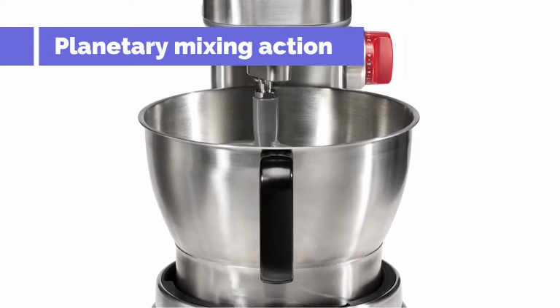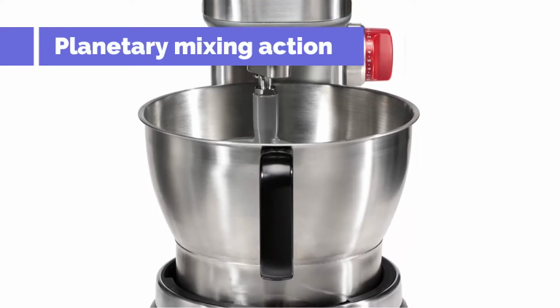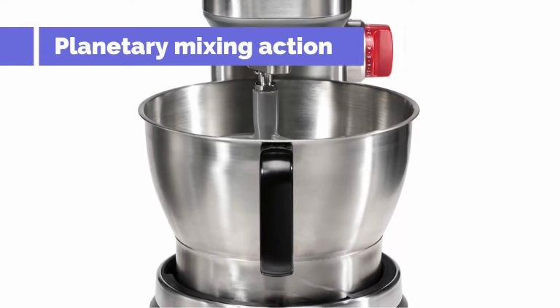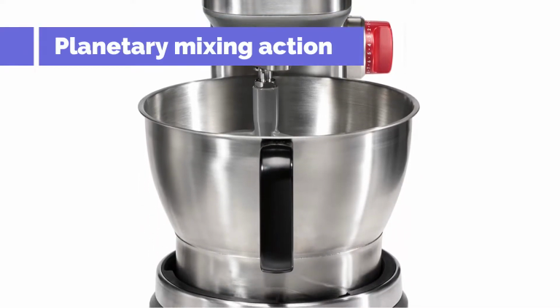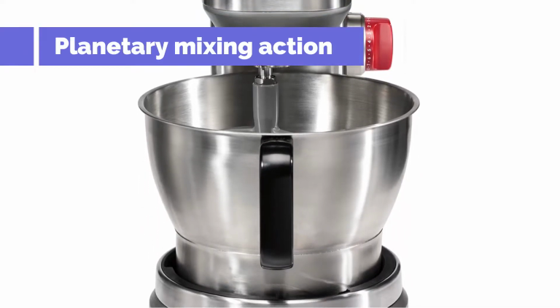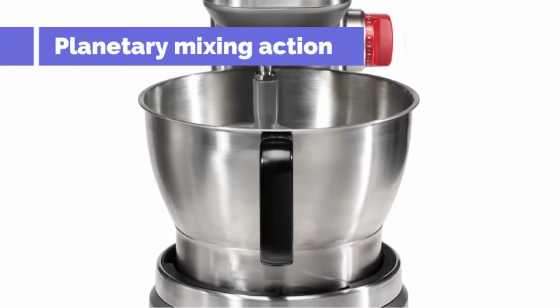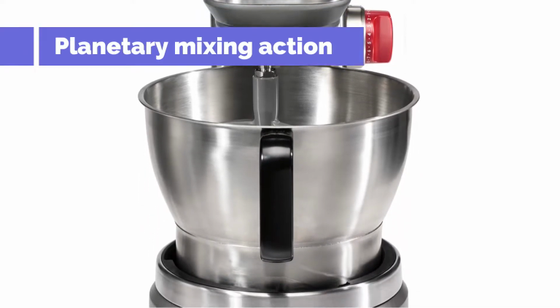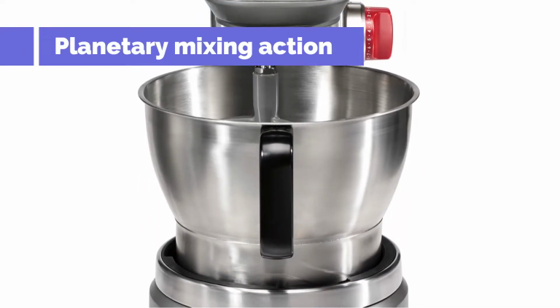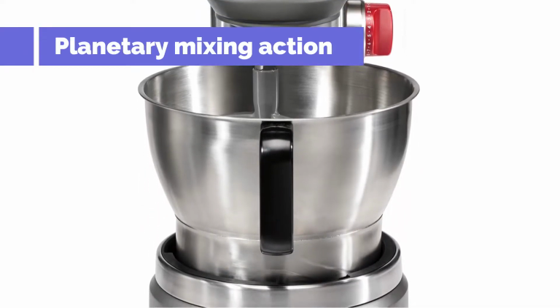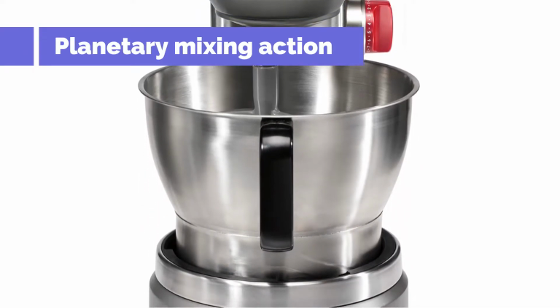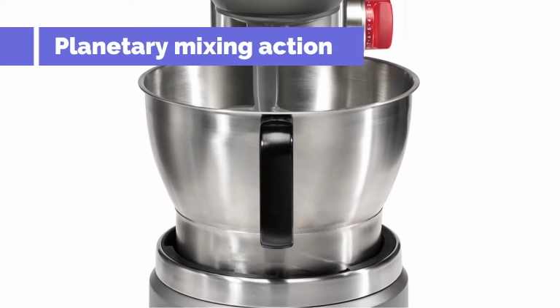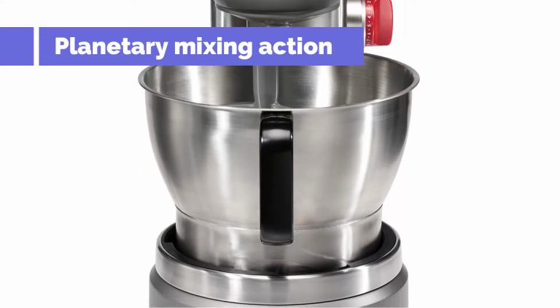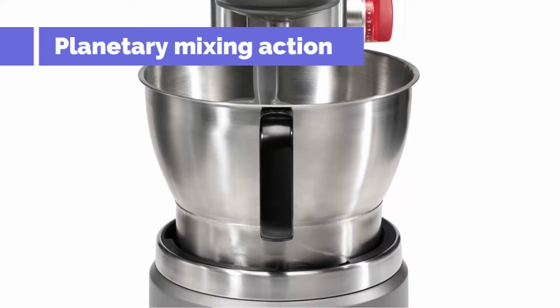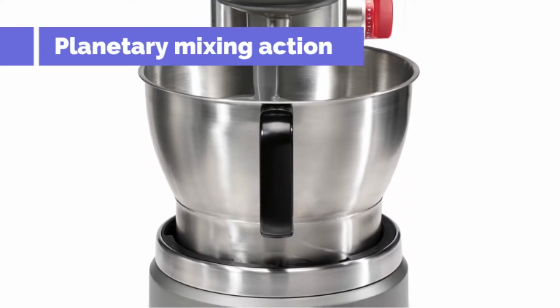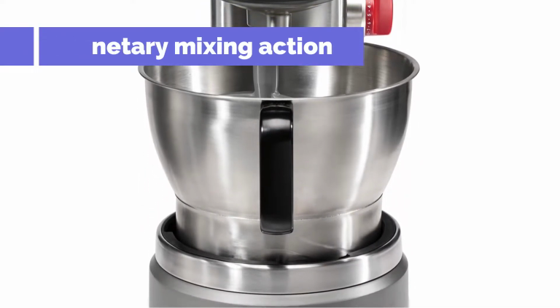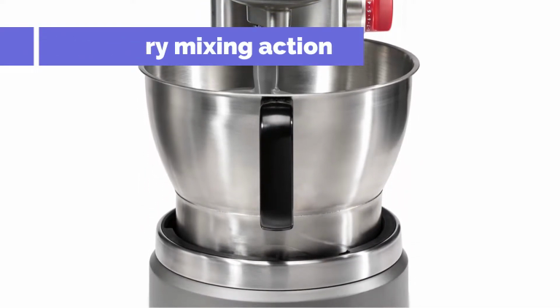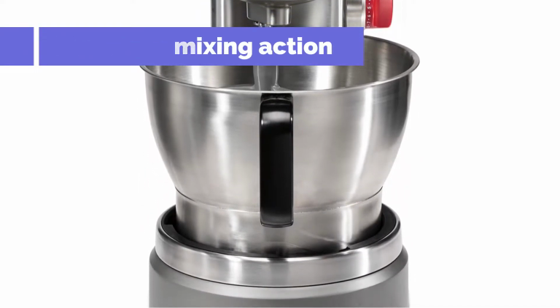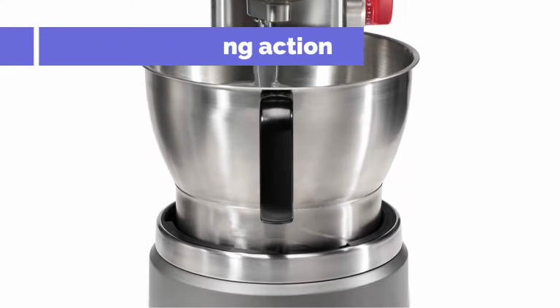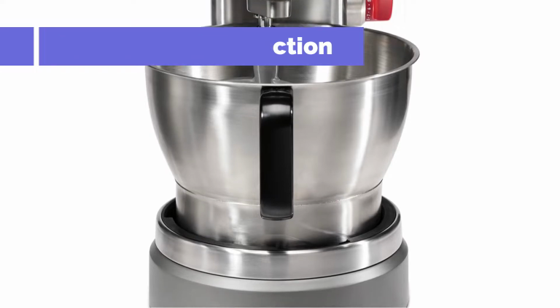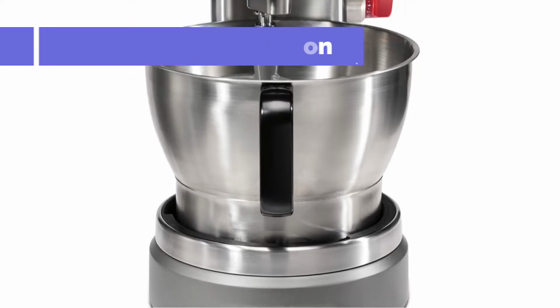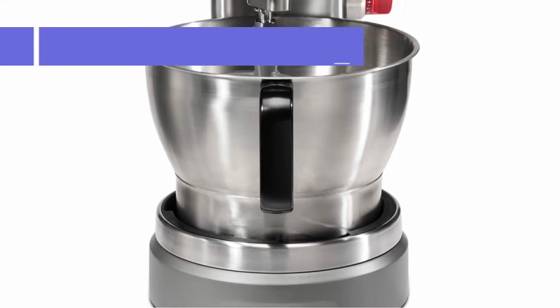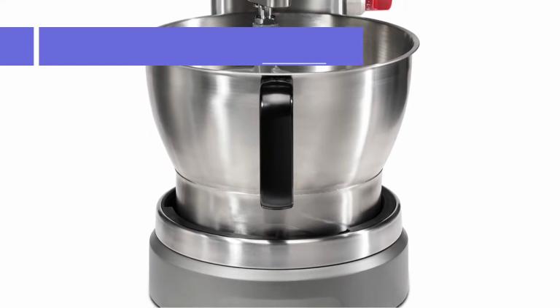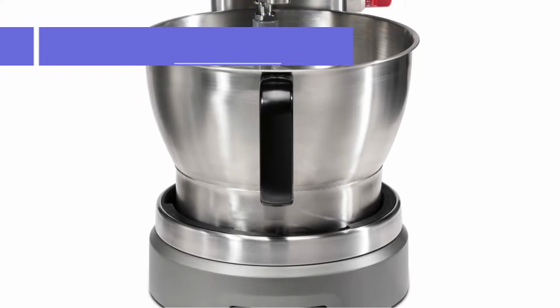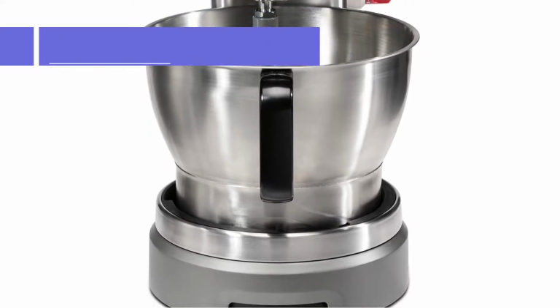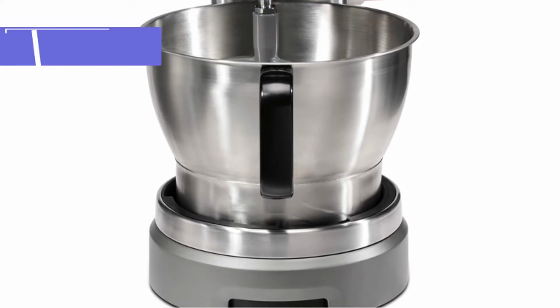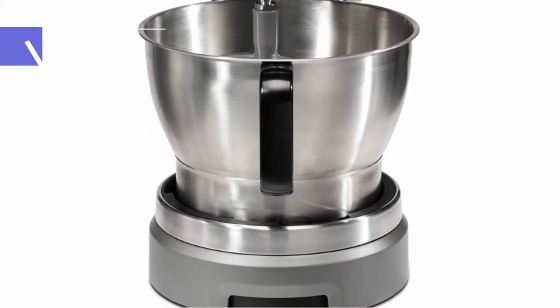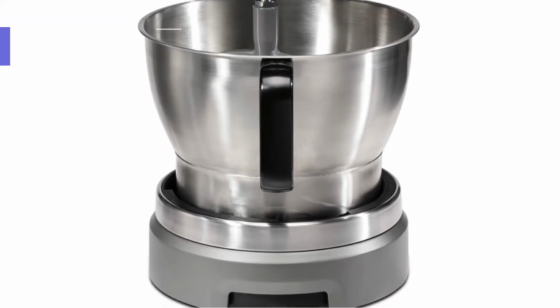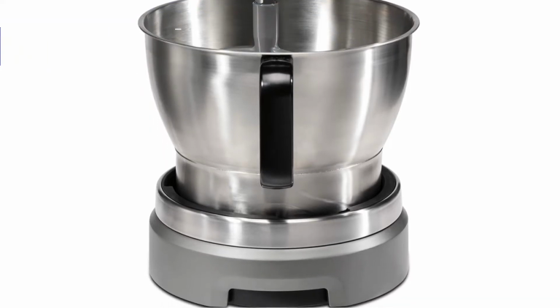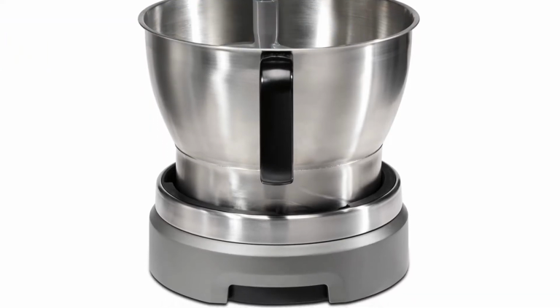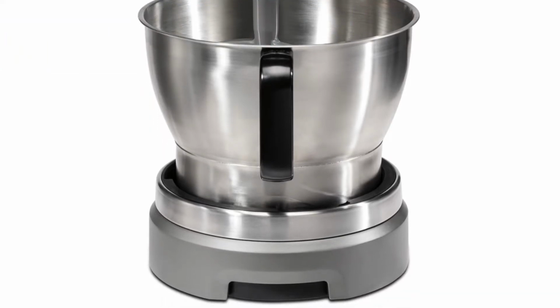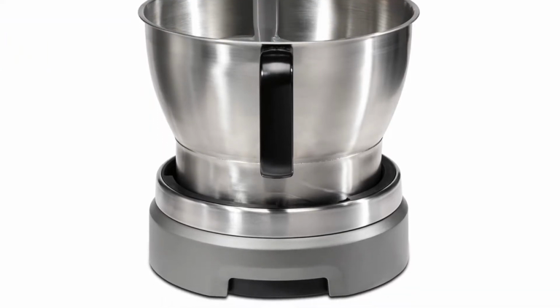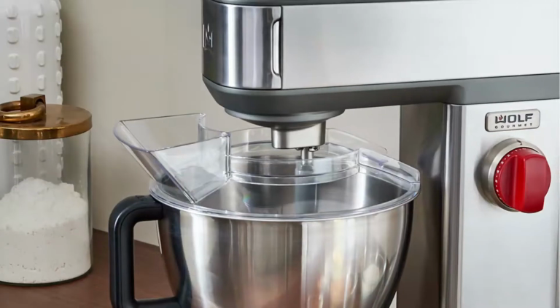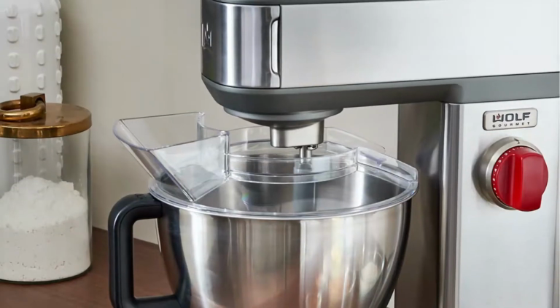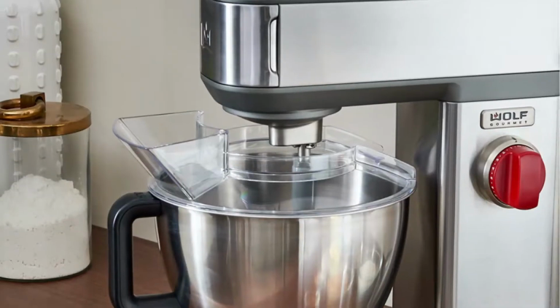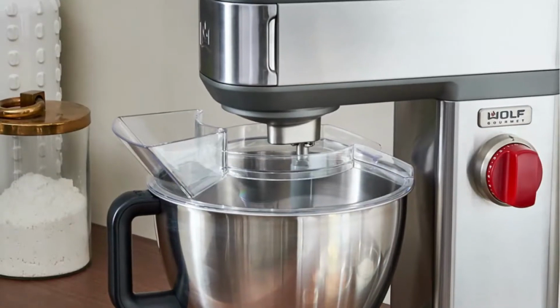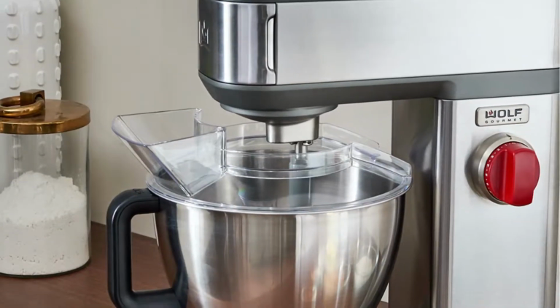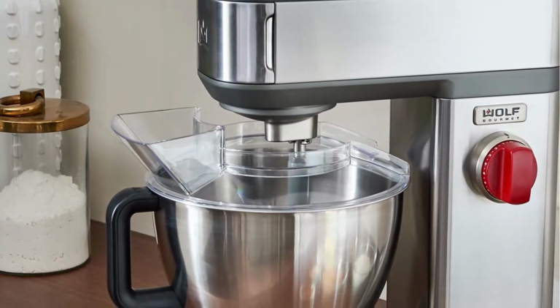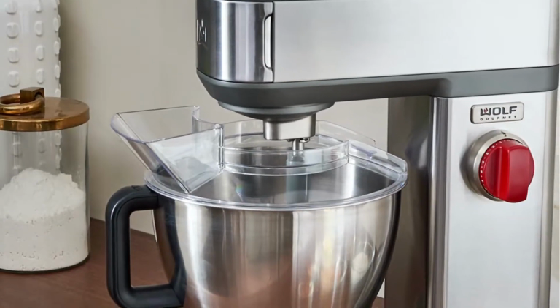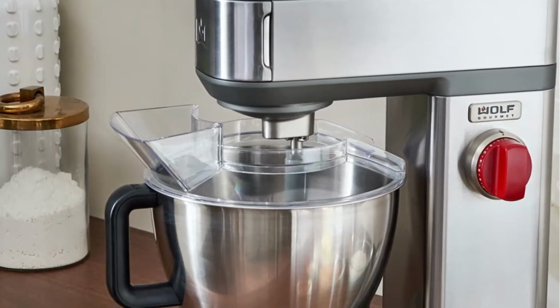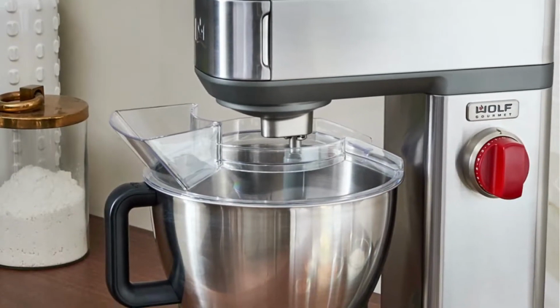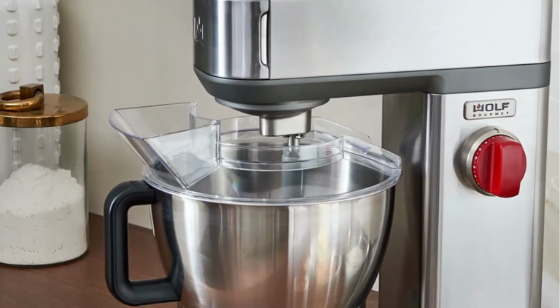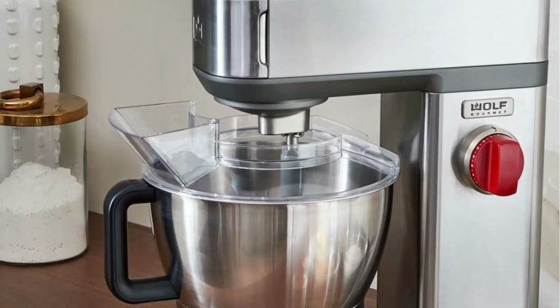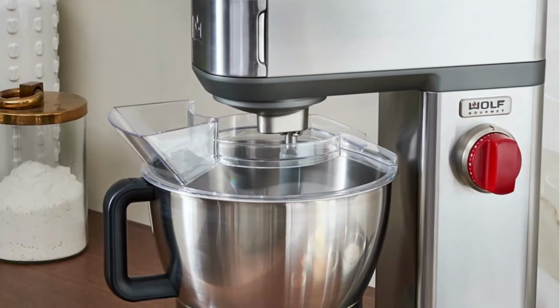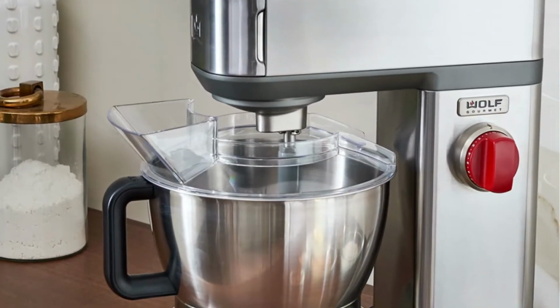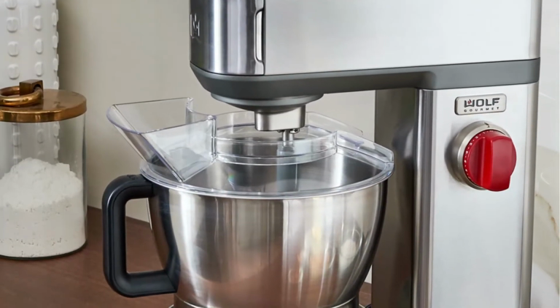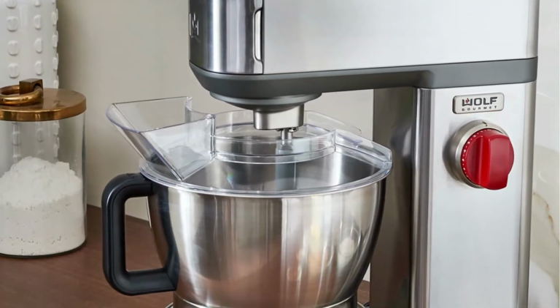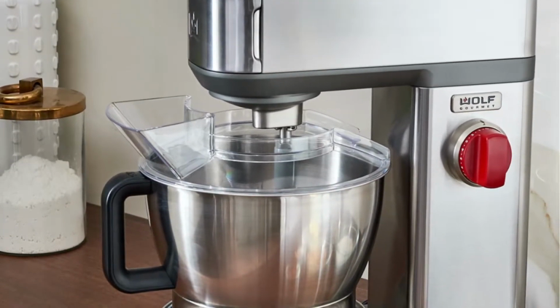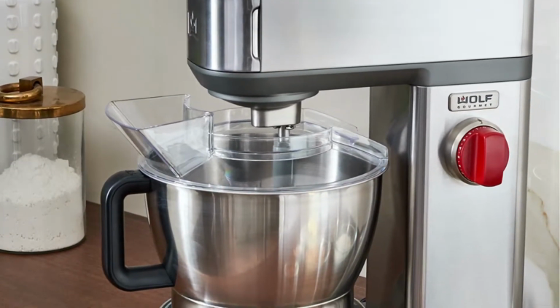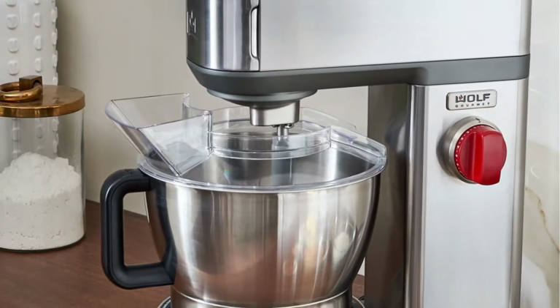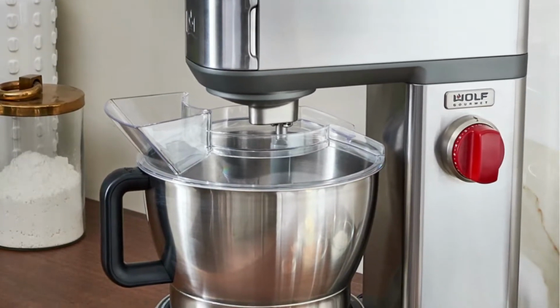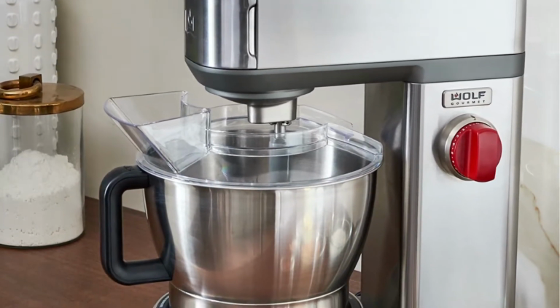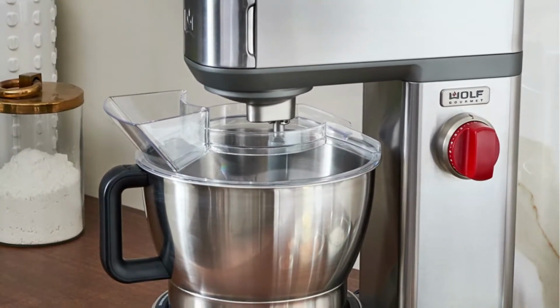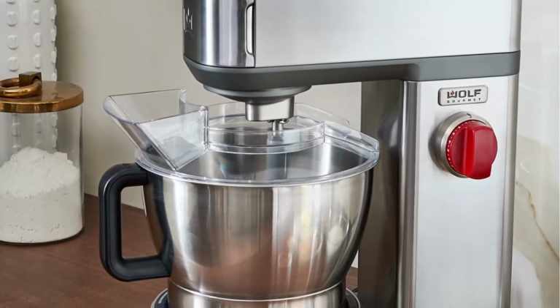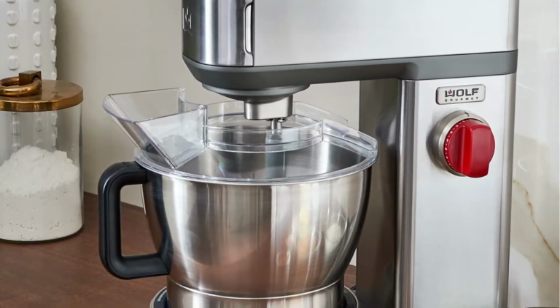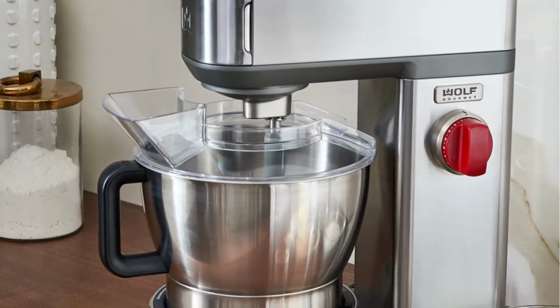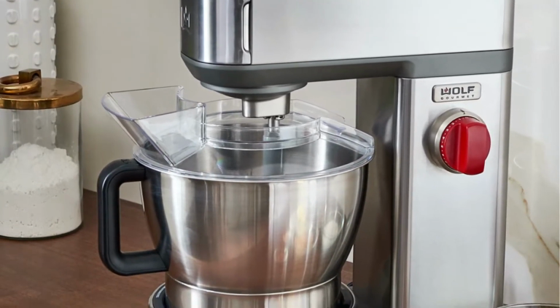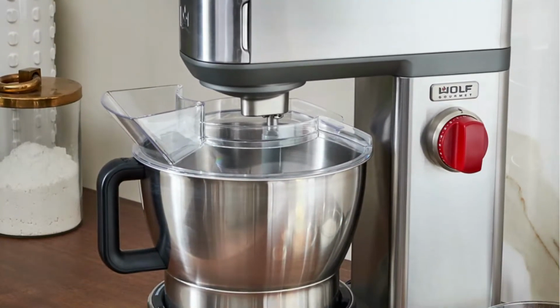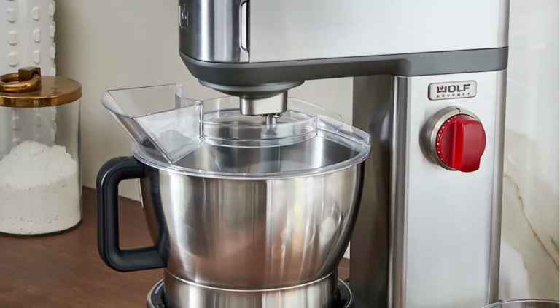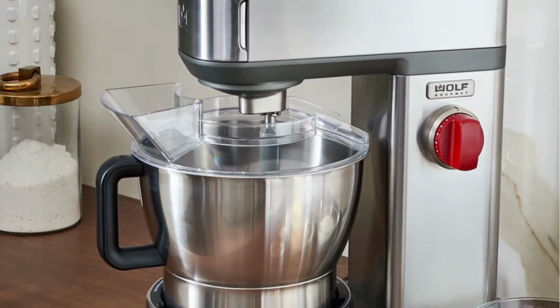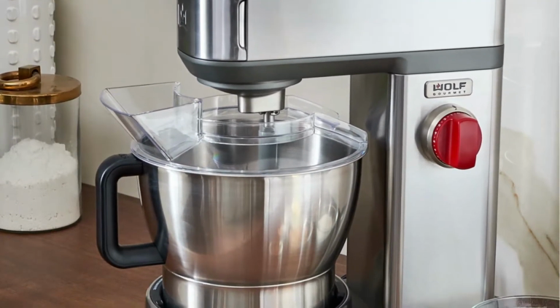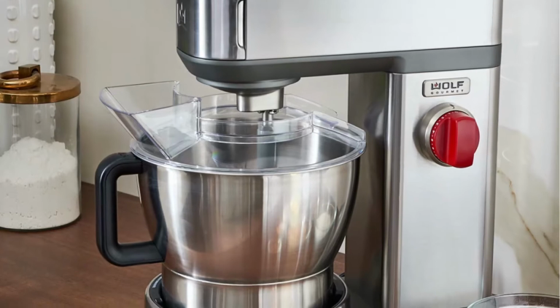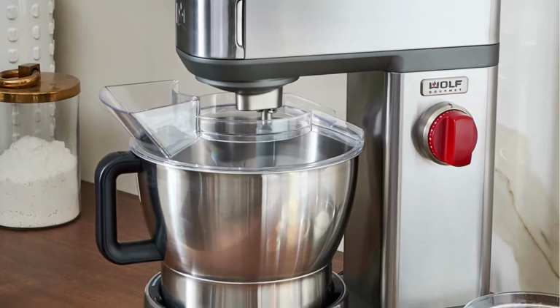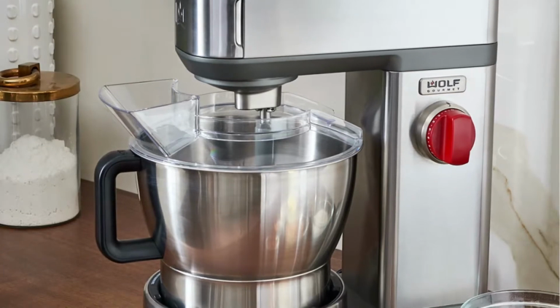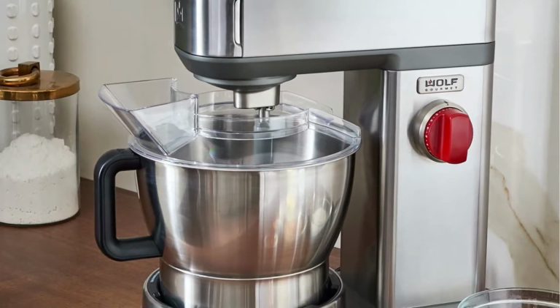If you choose to use this mixer, it's best to ensure that you have a place to keep it, since it's quite heavy, weighing in at around 30 pounds.